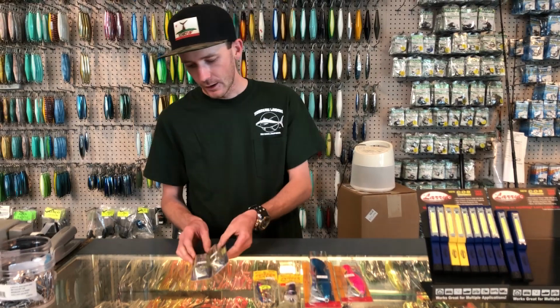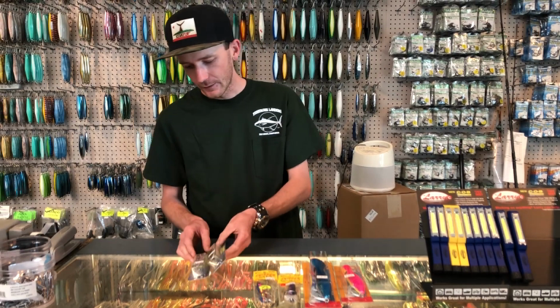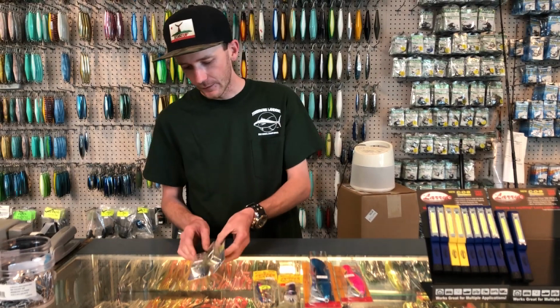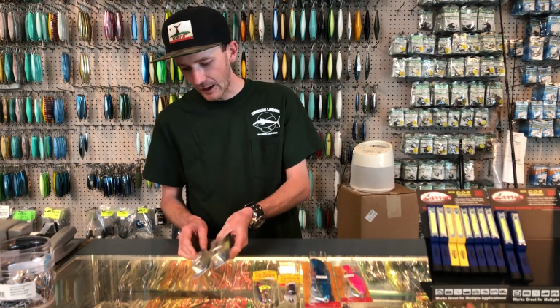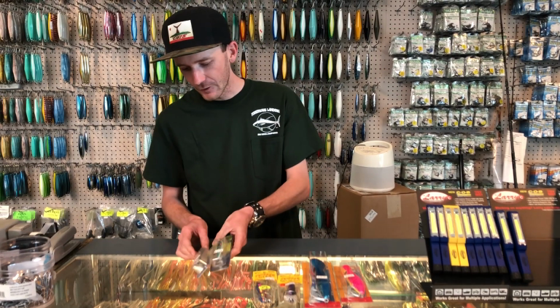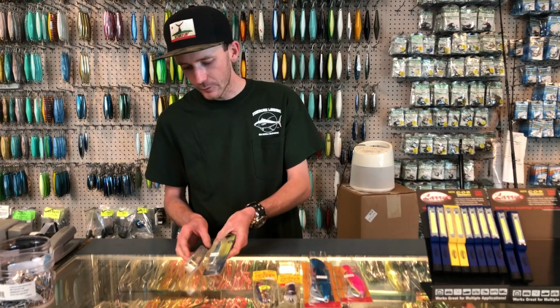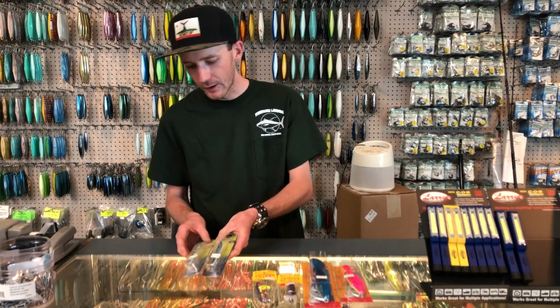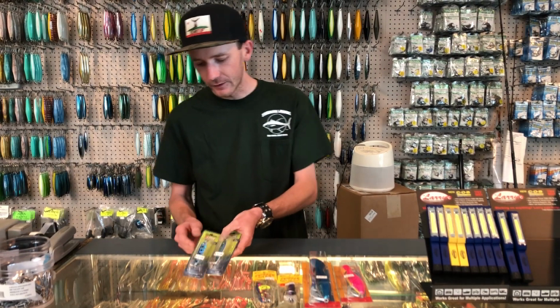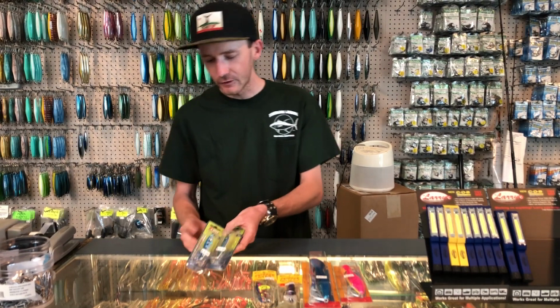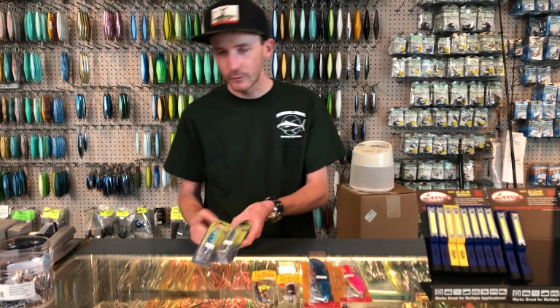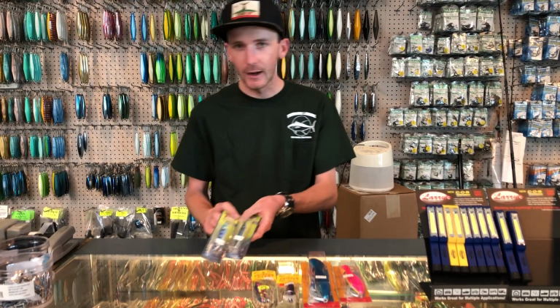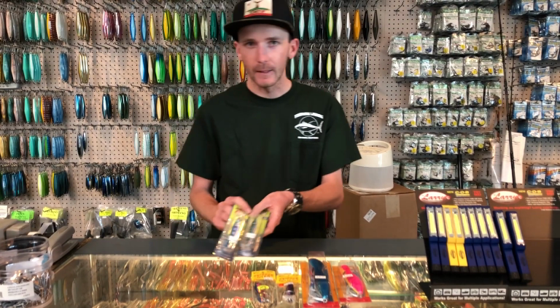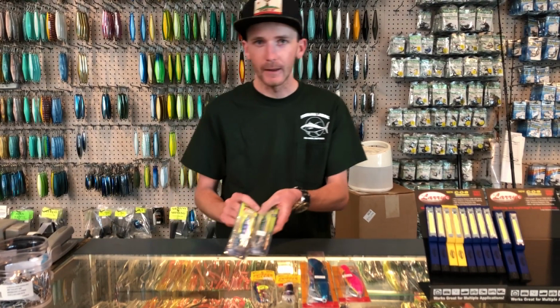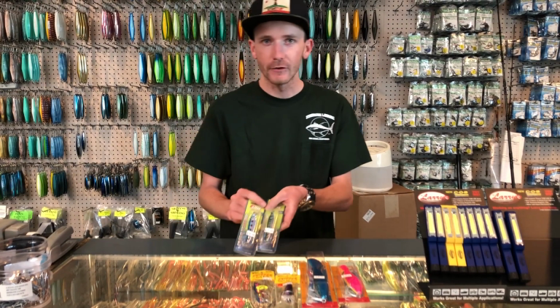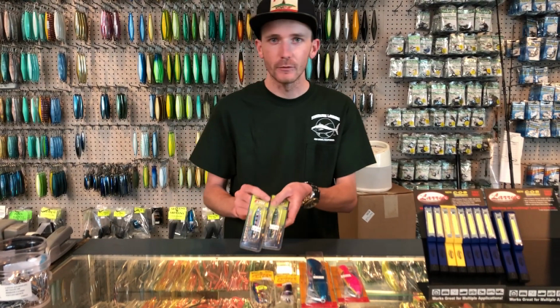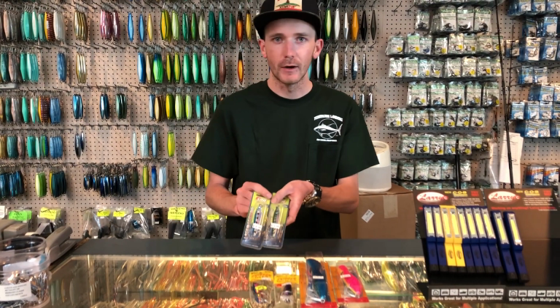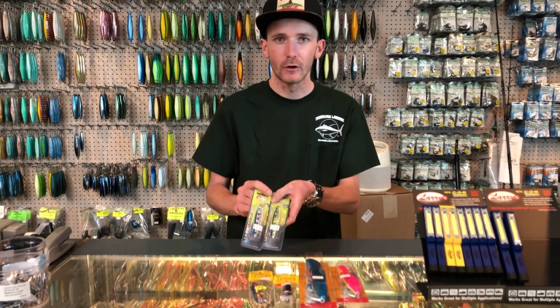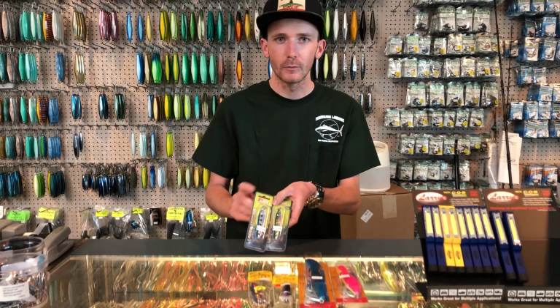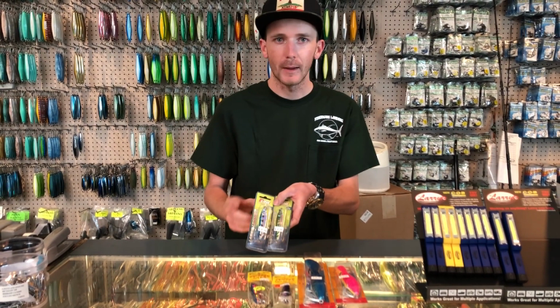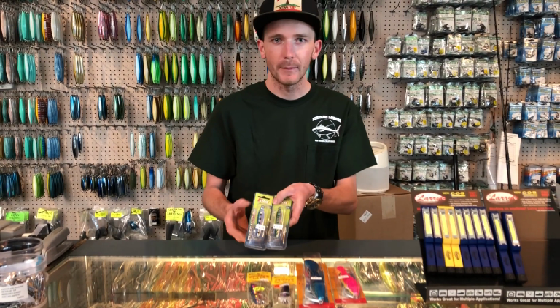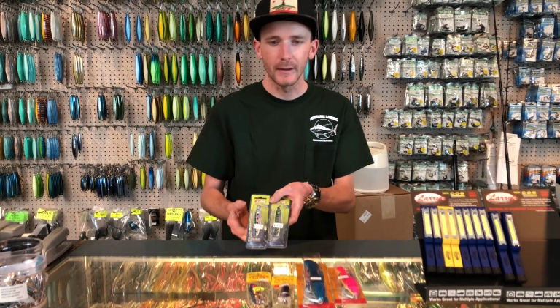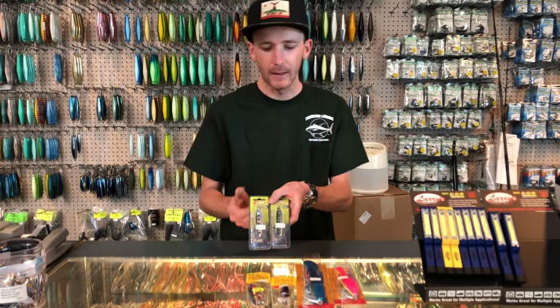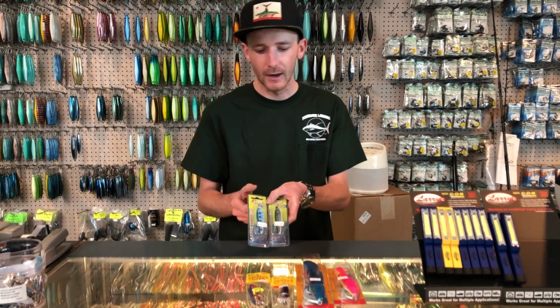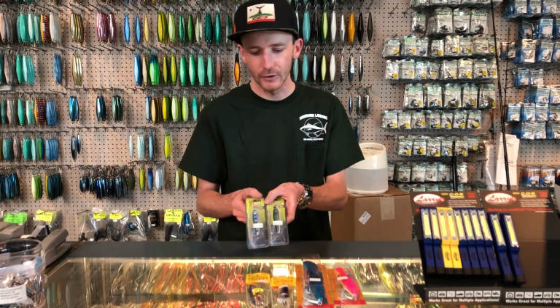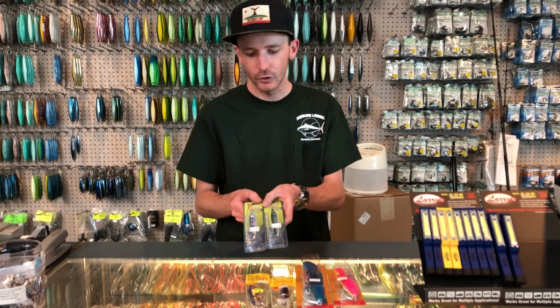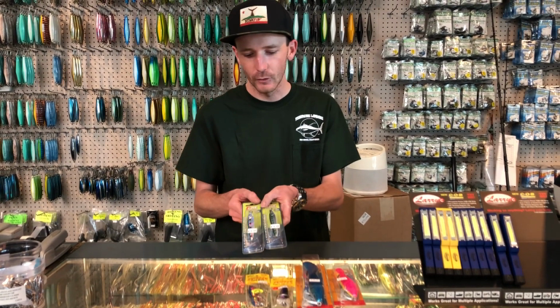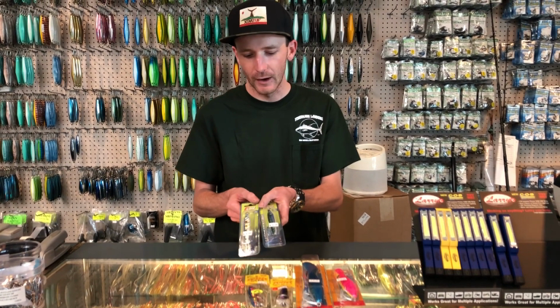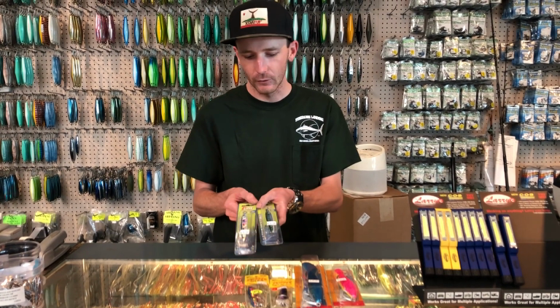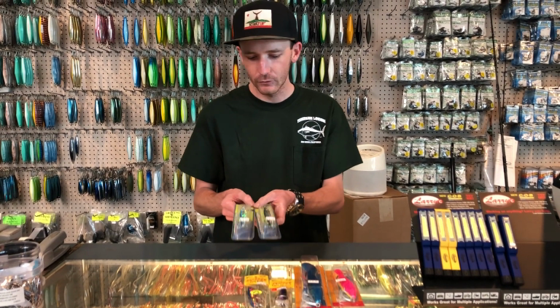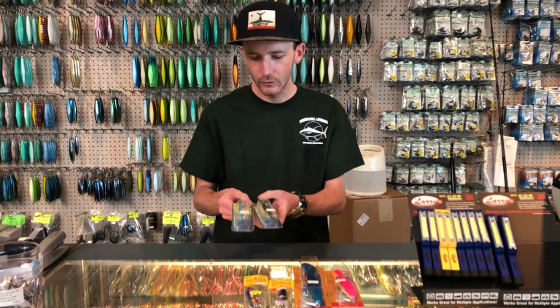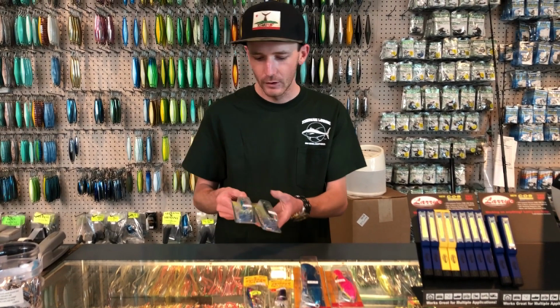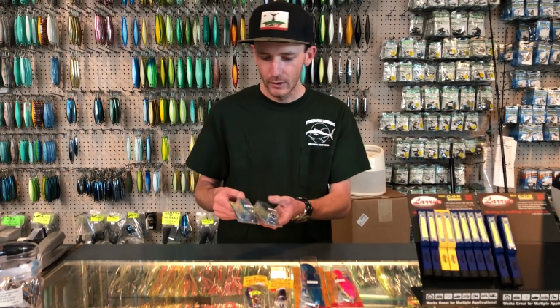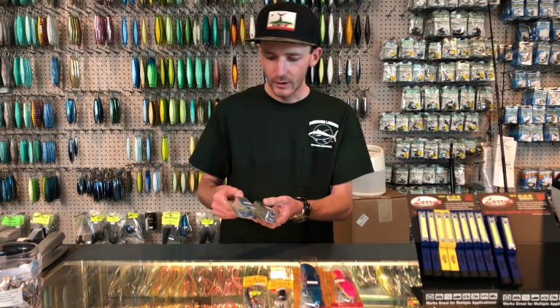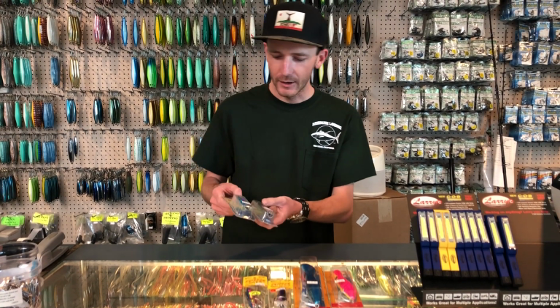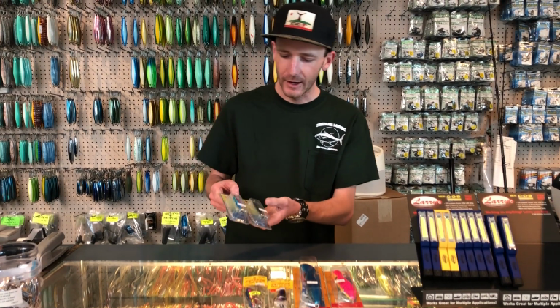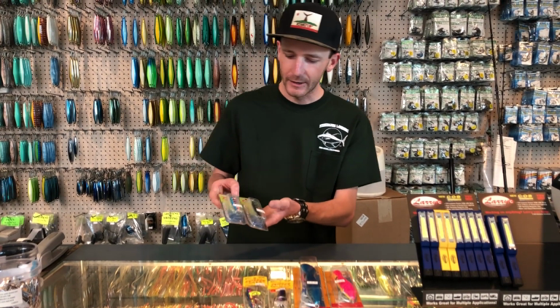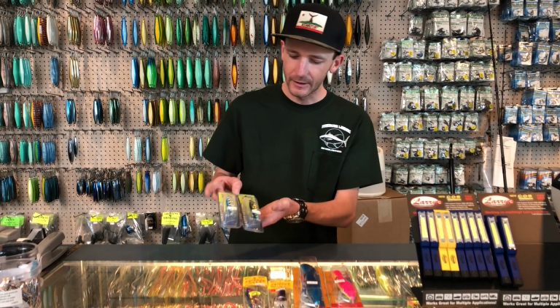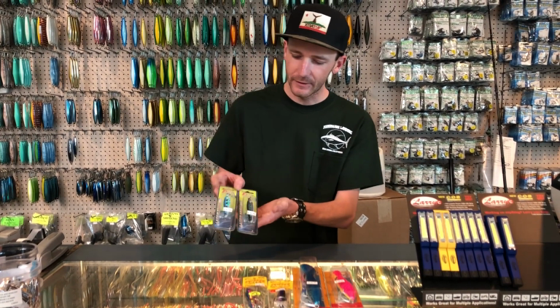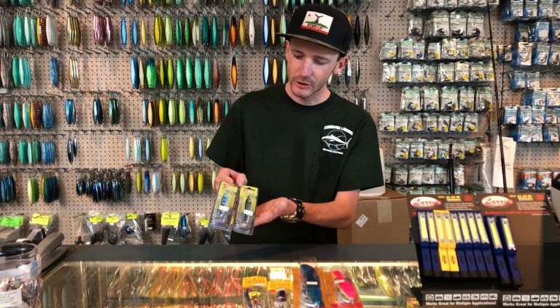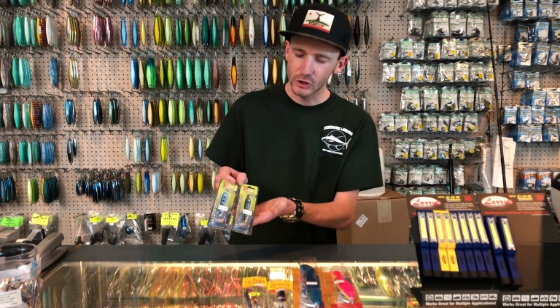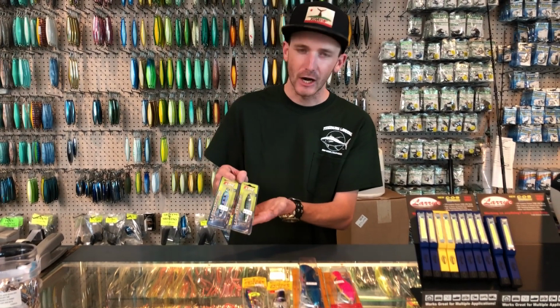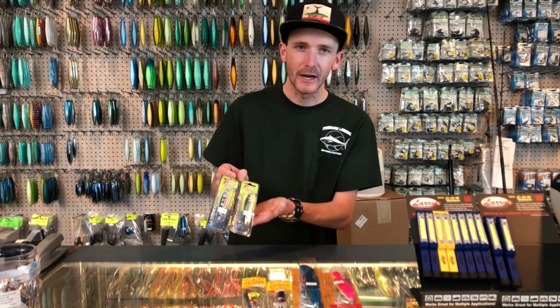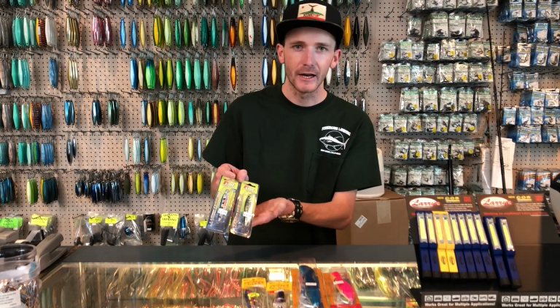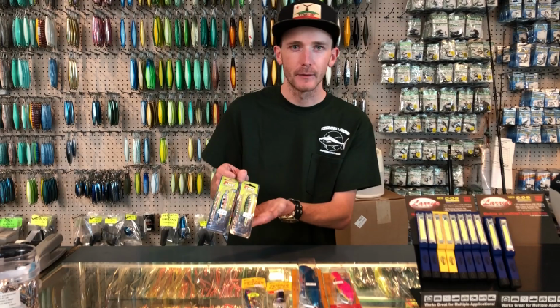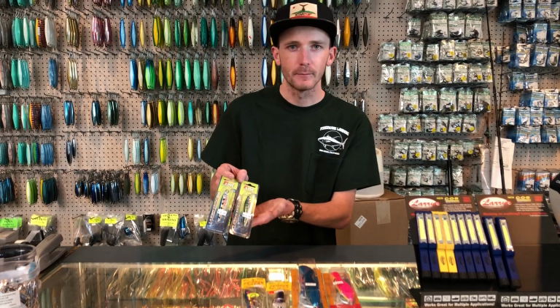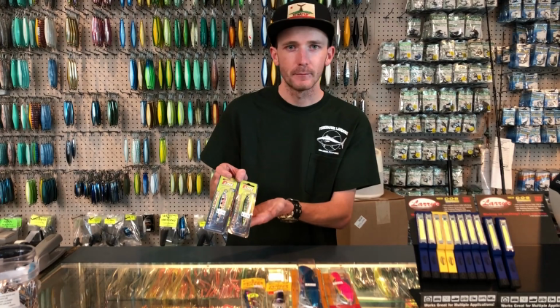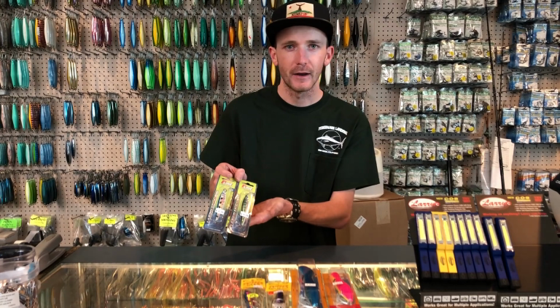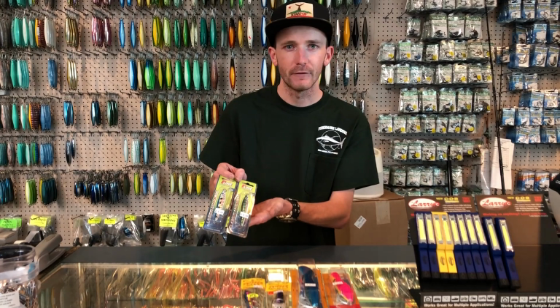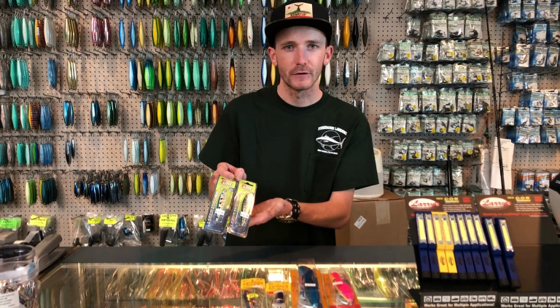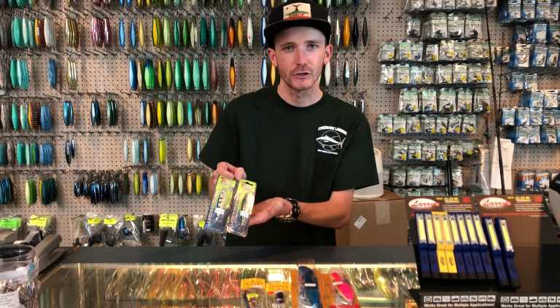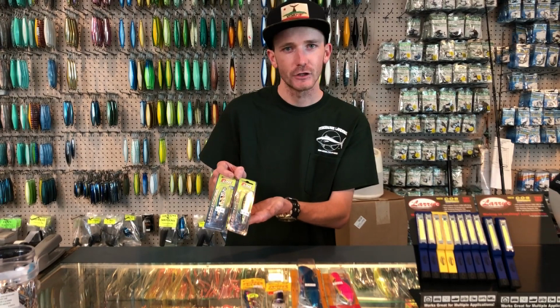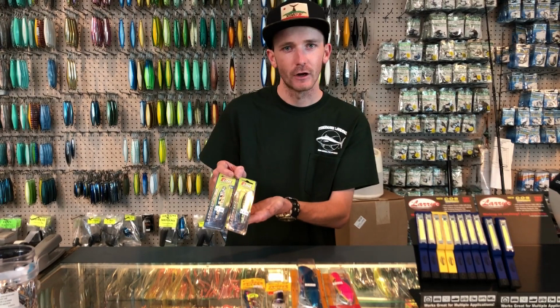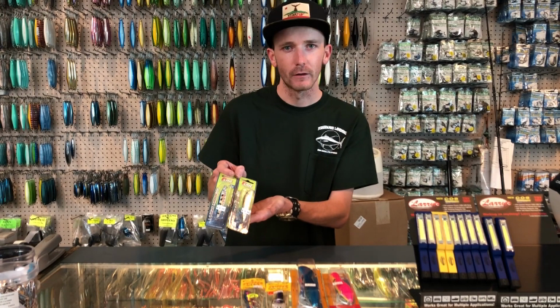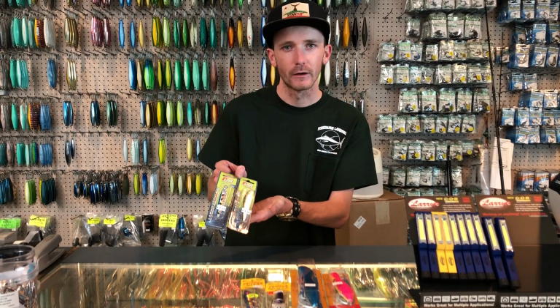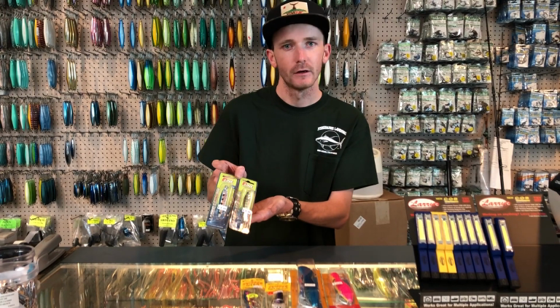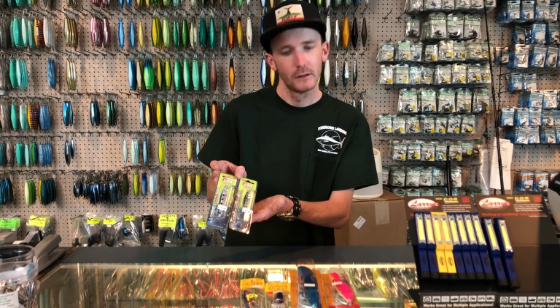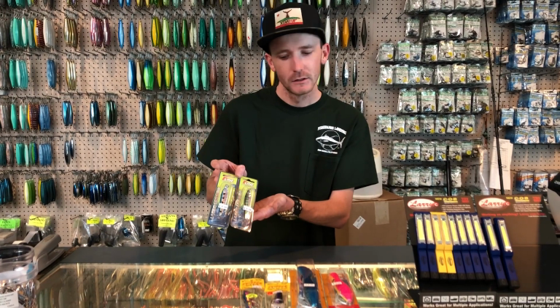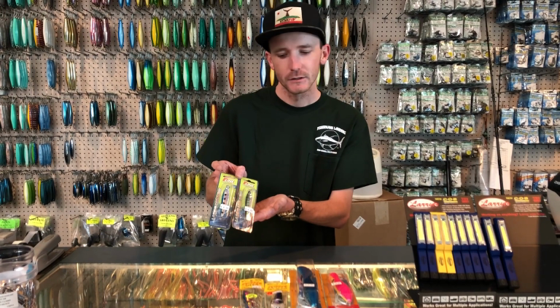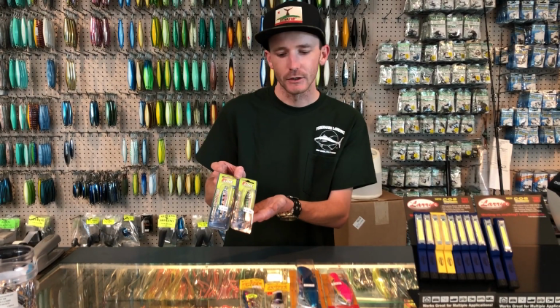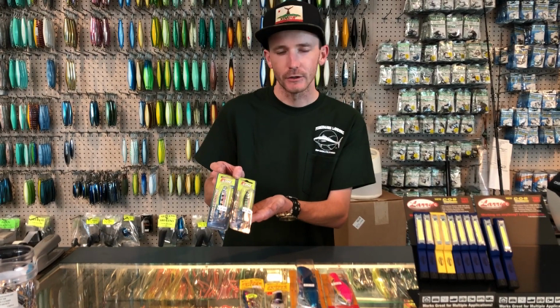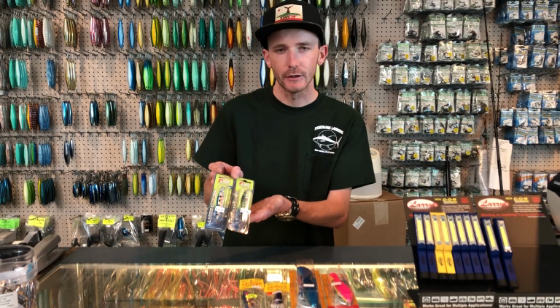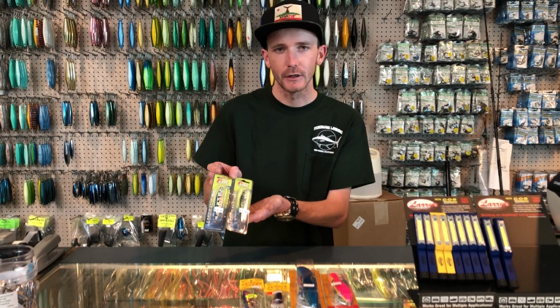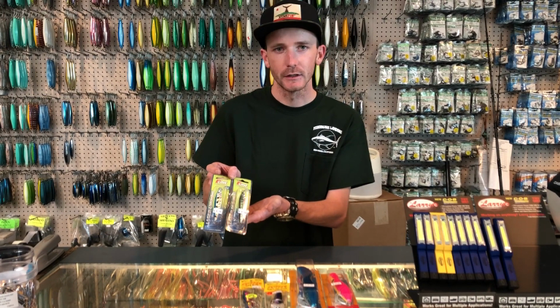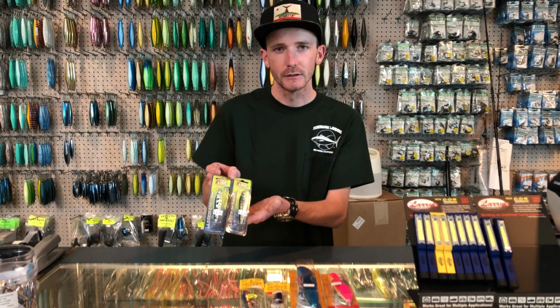And then last but not least, we got laser minnows by Peeline, 2 ounce. Again, anything shiny and baitfish color is going to do you good.